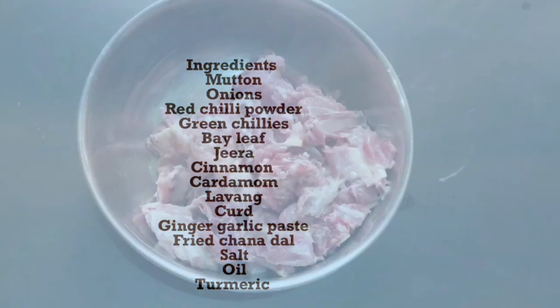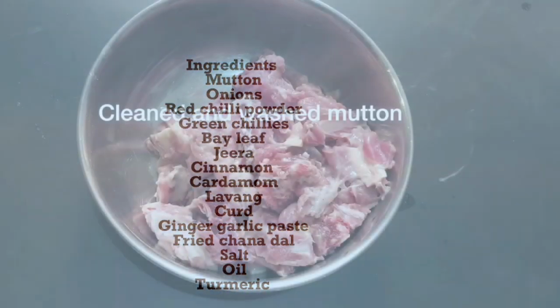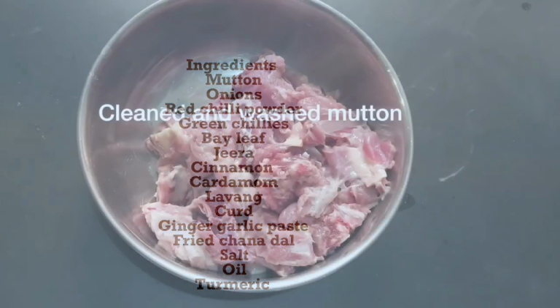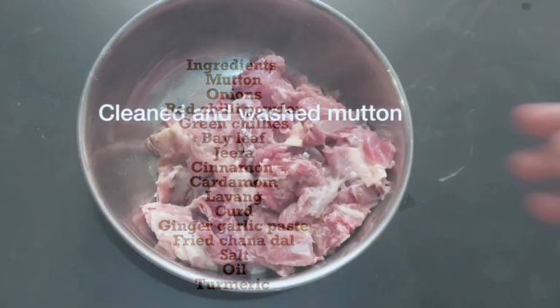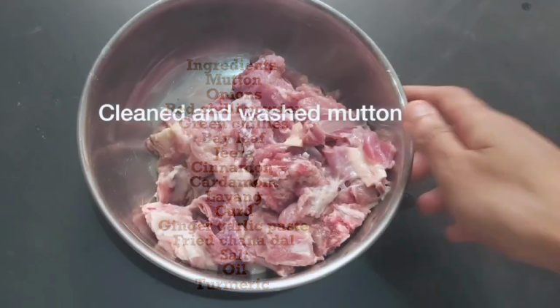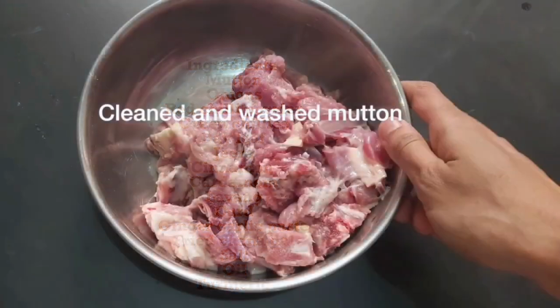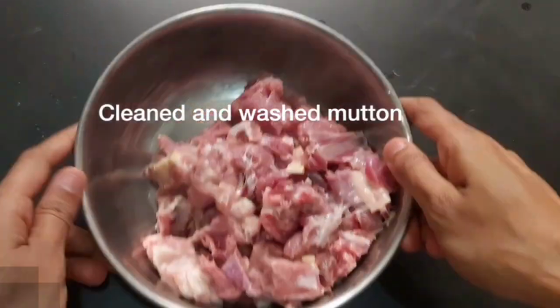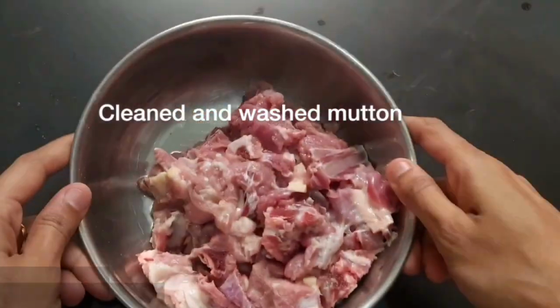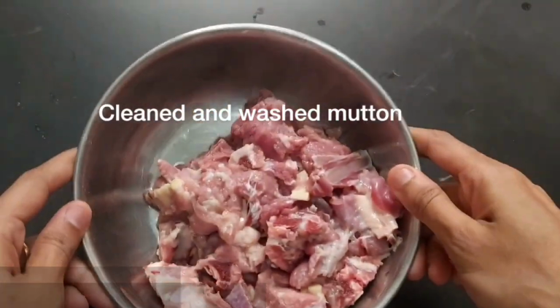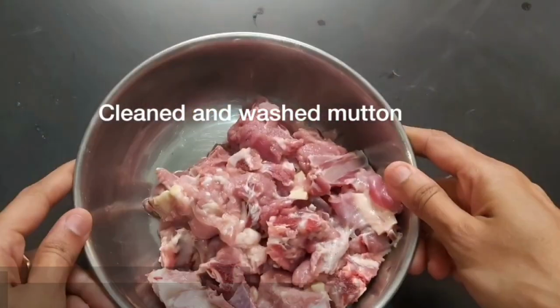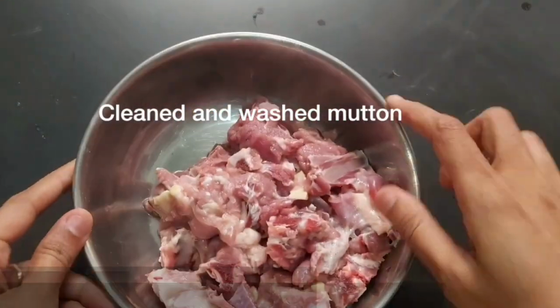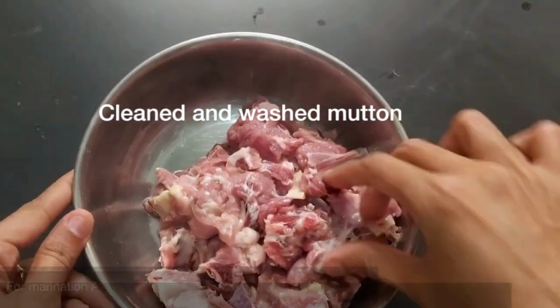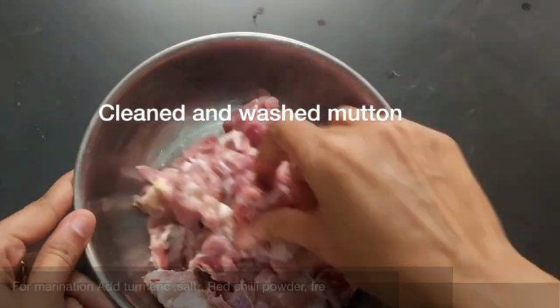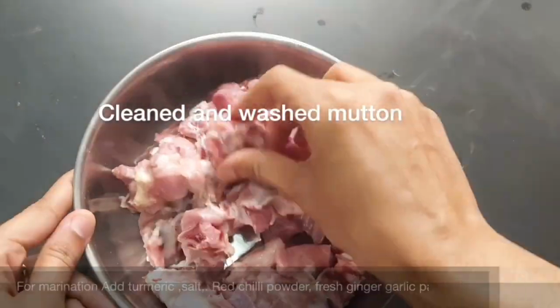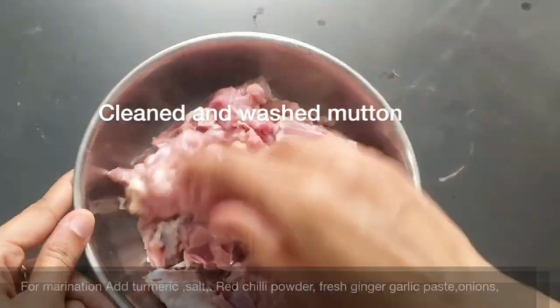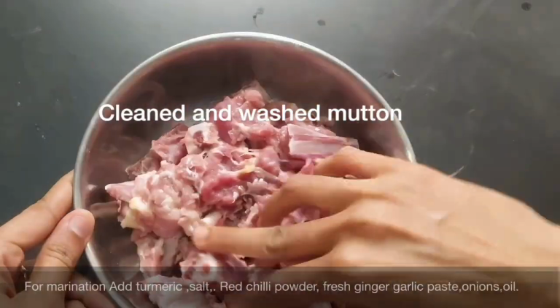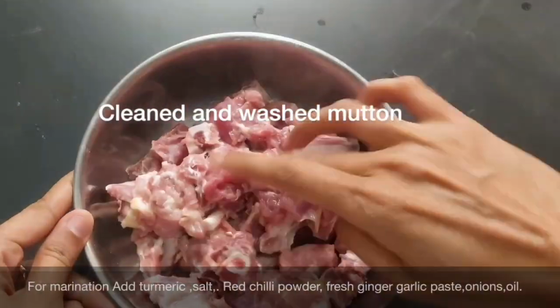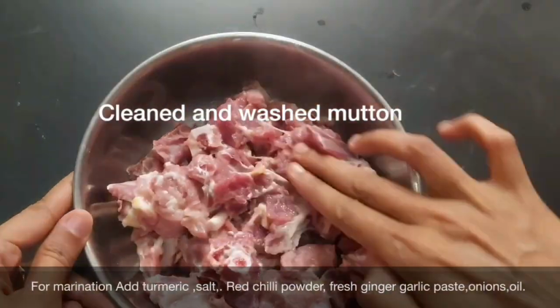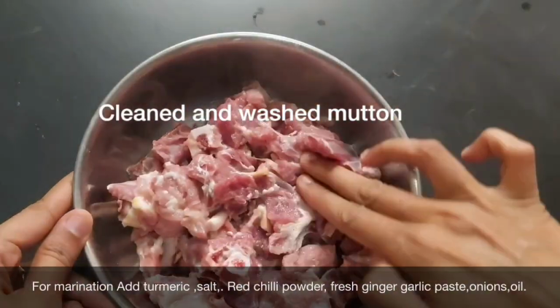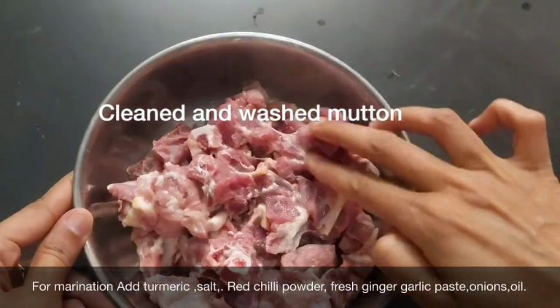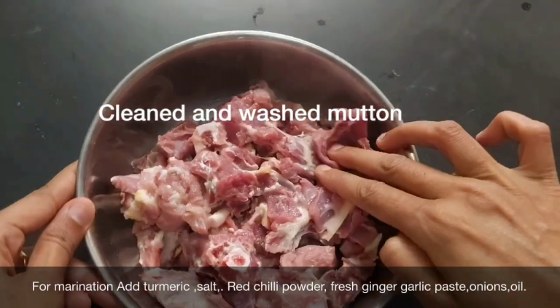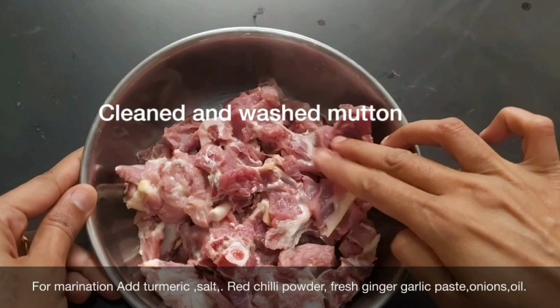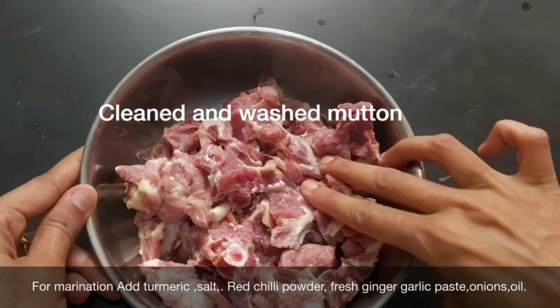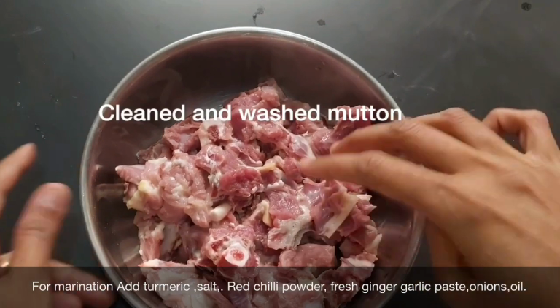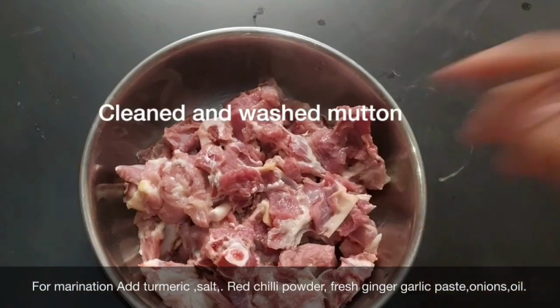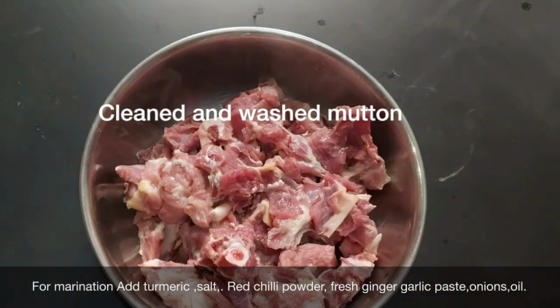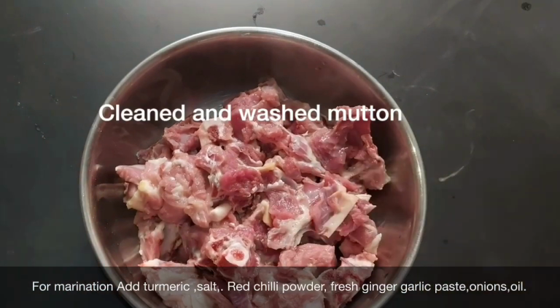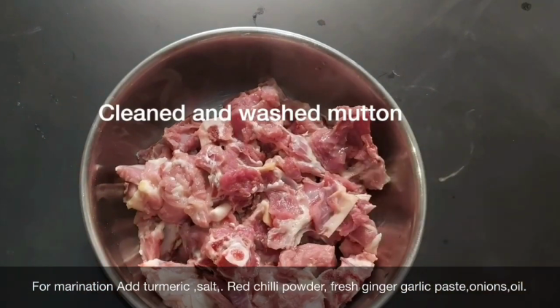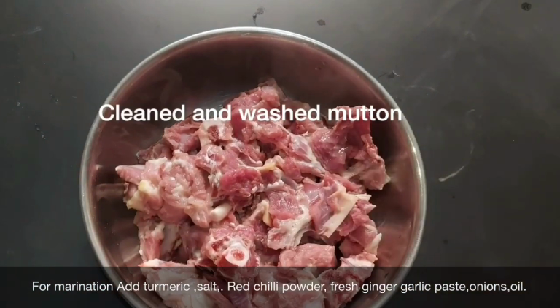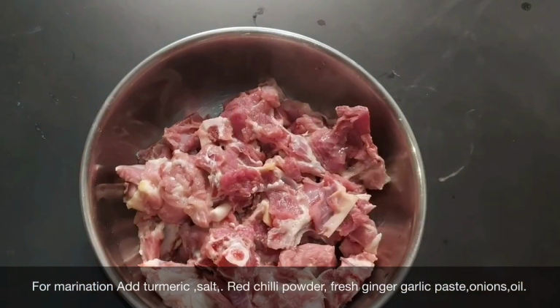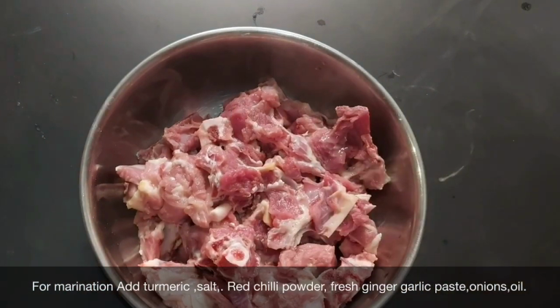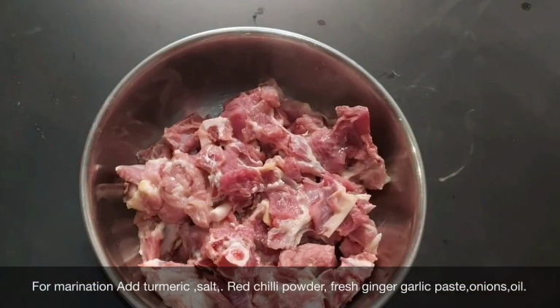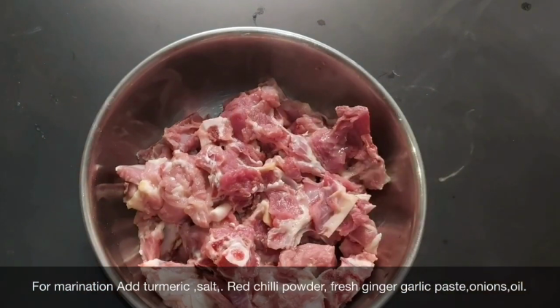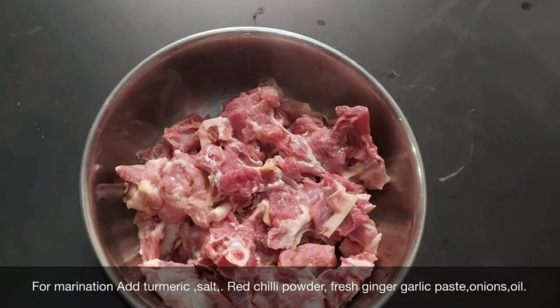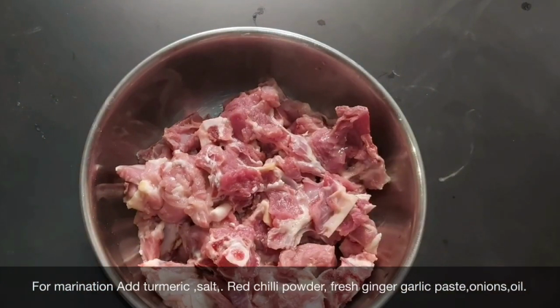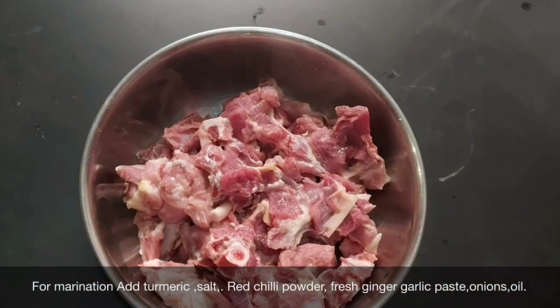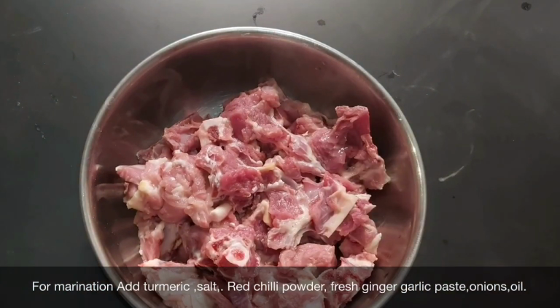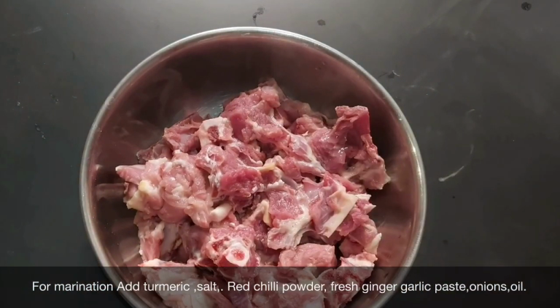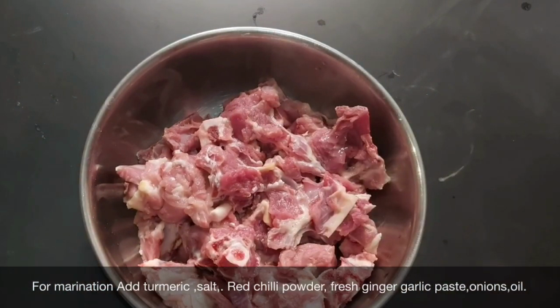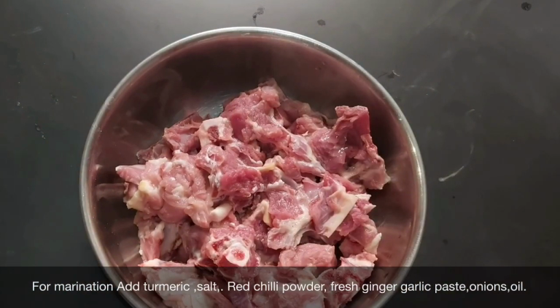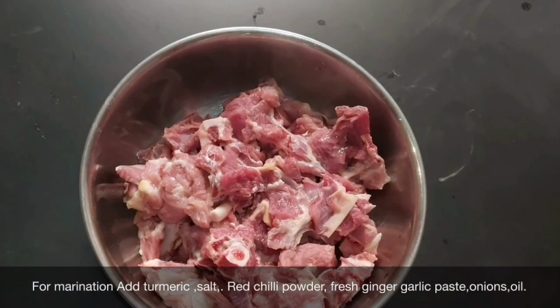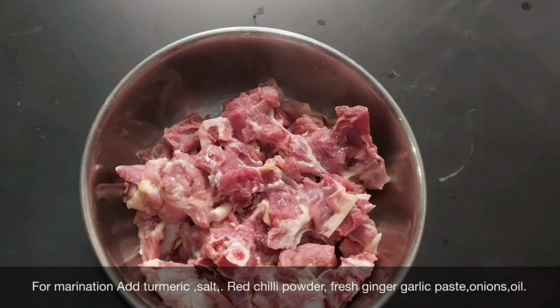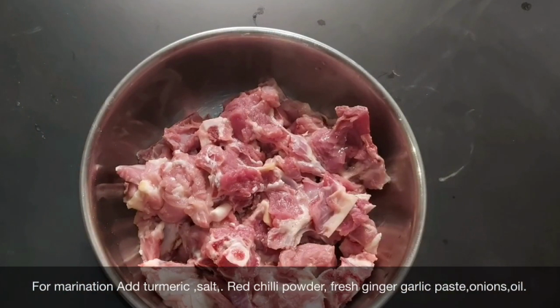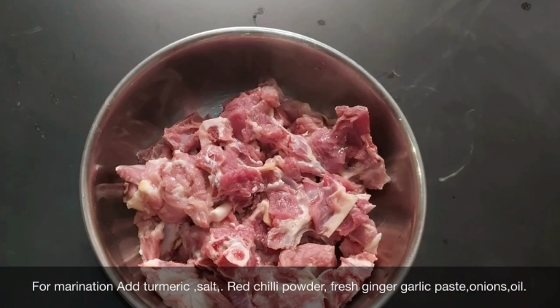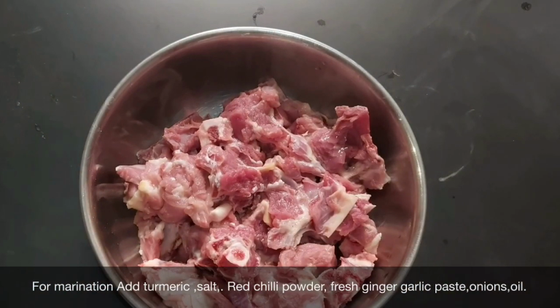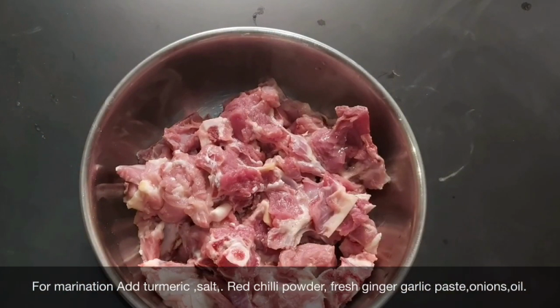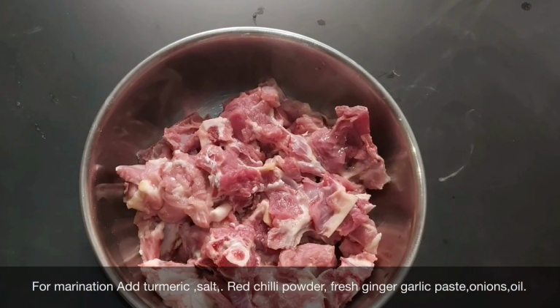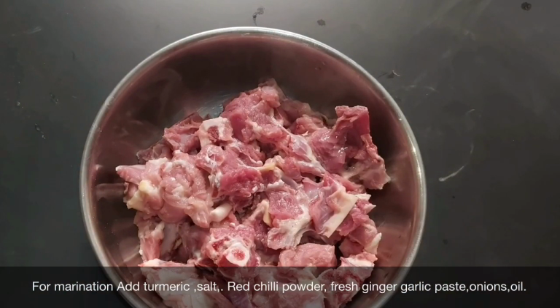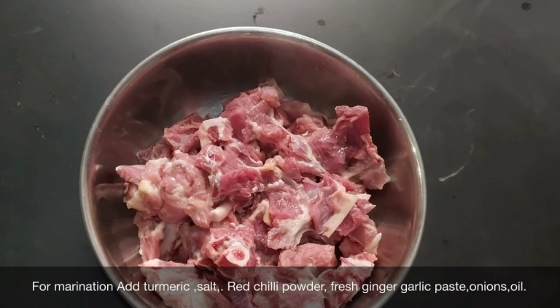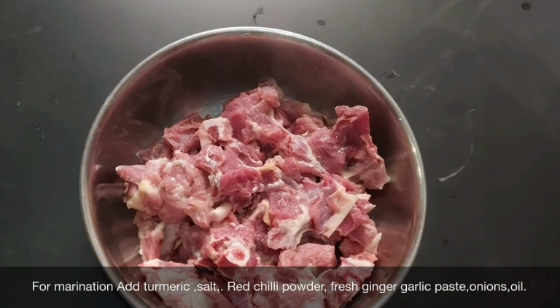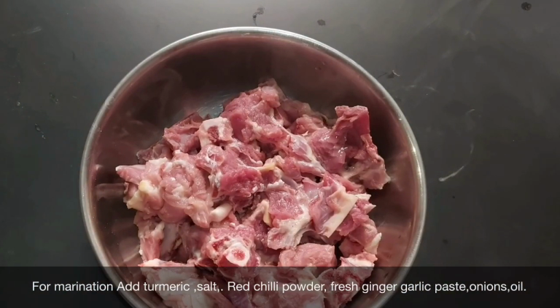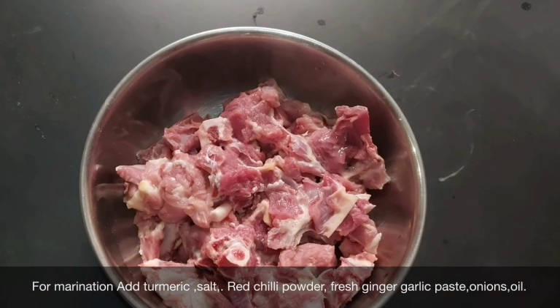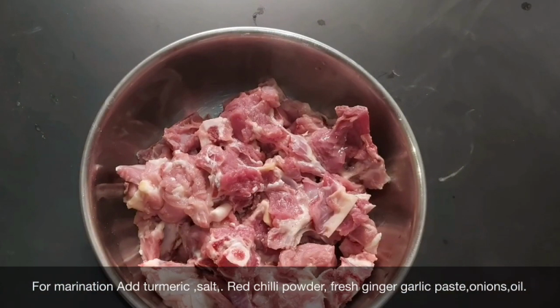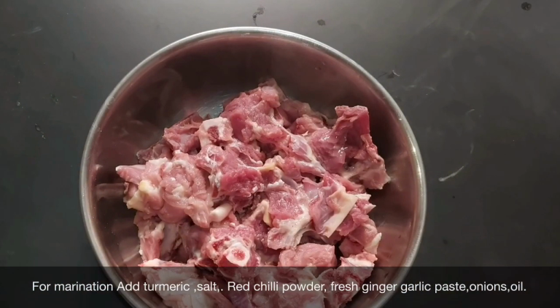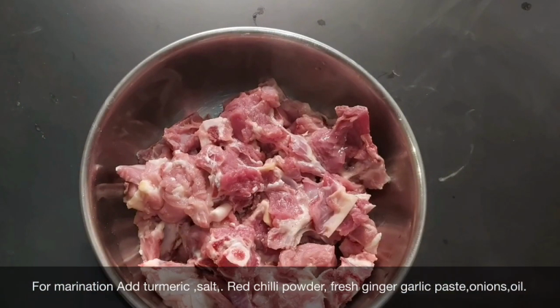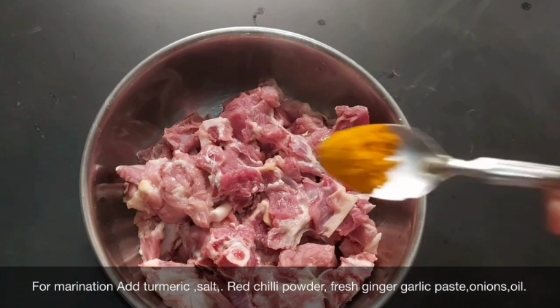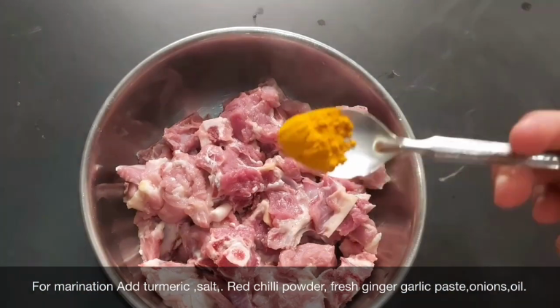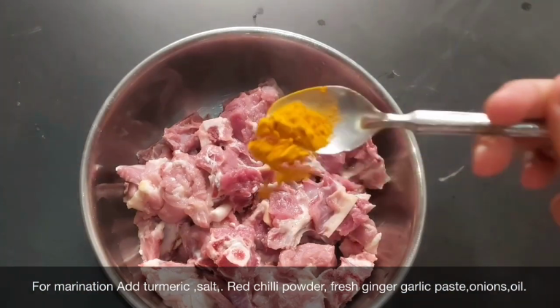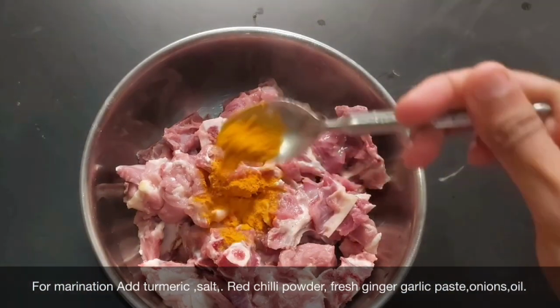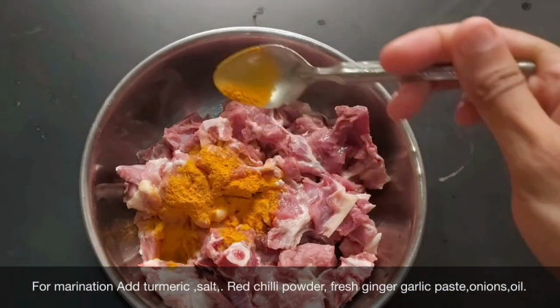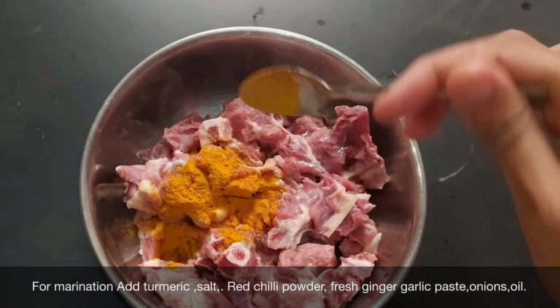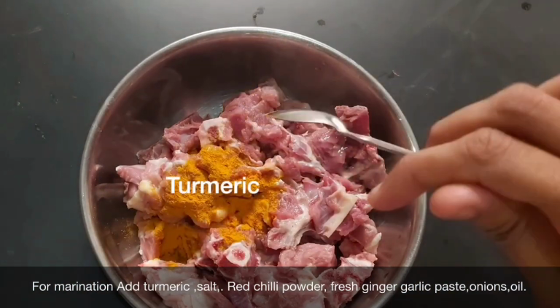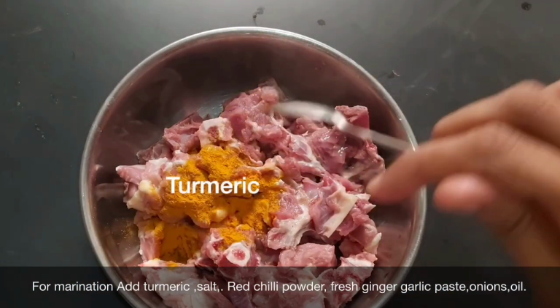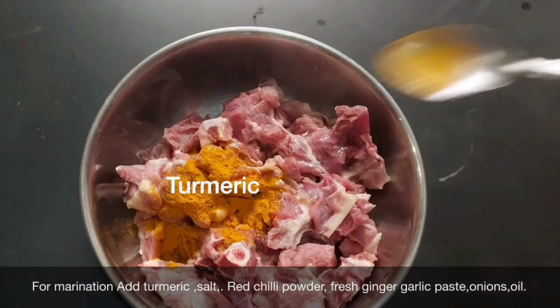I am going to clean and wash the mutton. Now, I am going to put a little bit of marination.